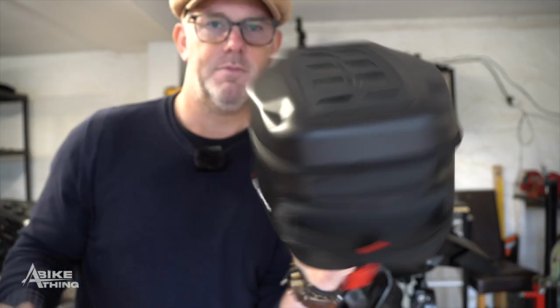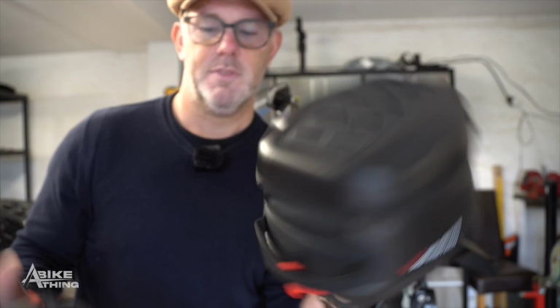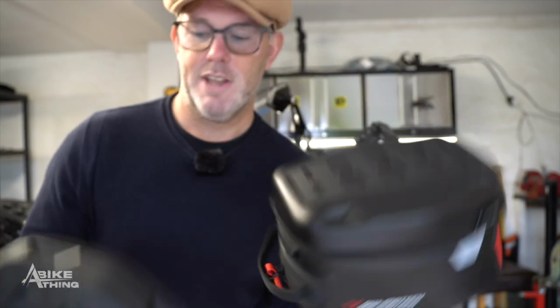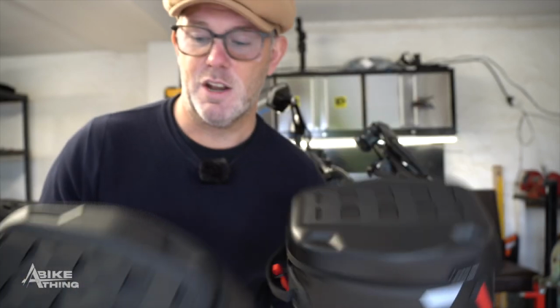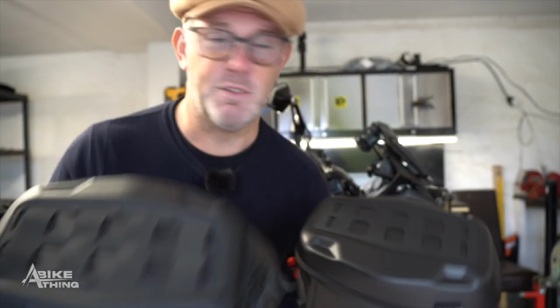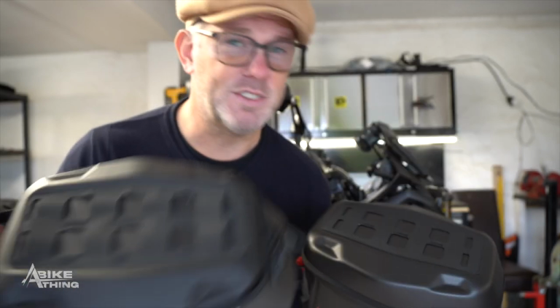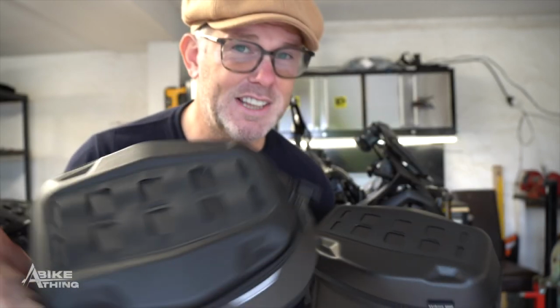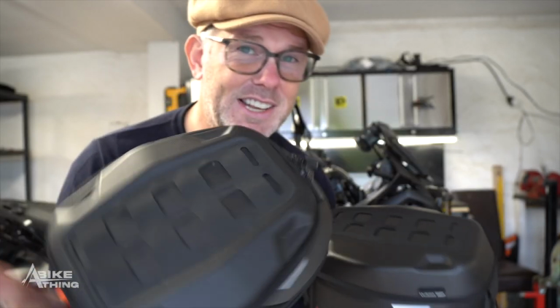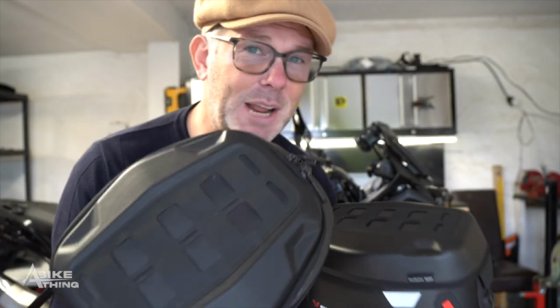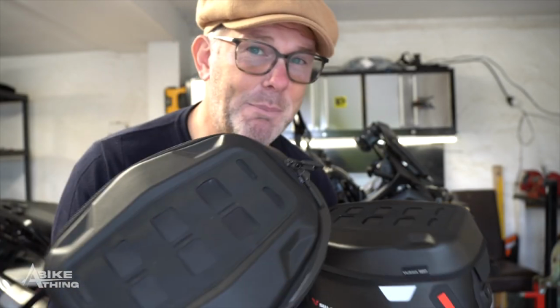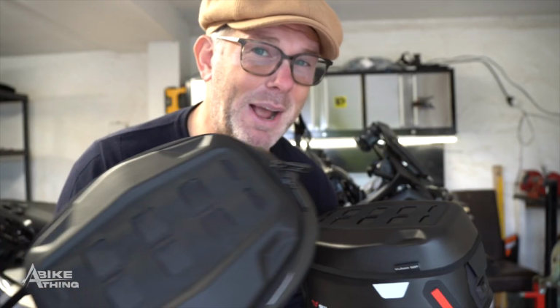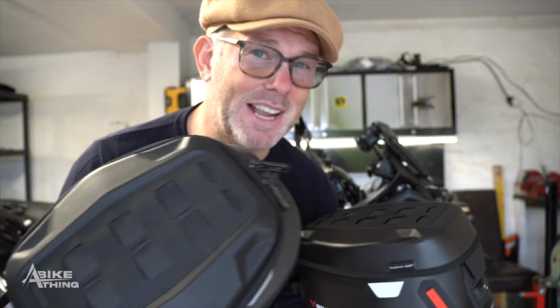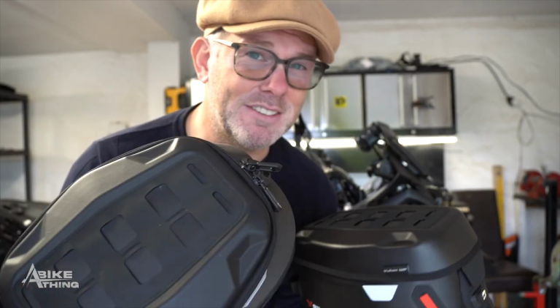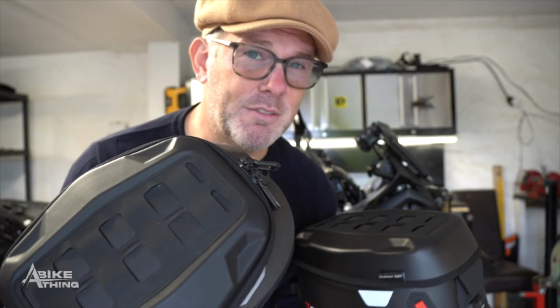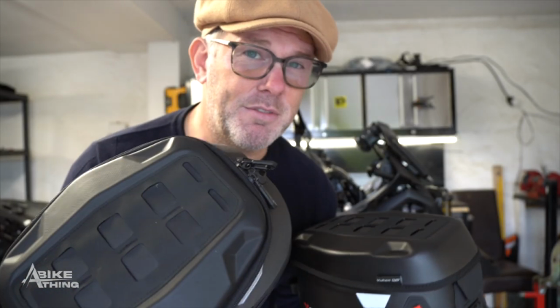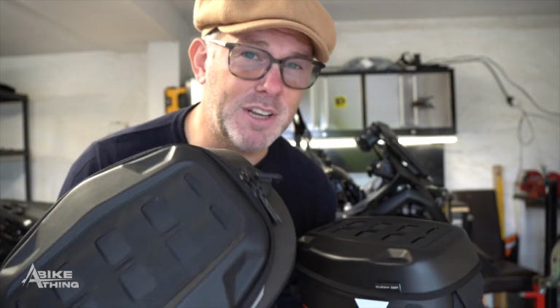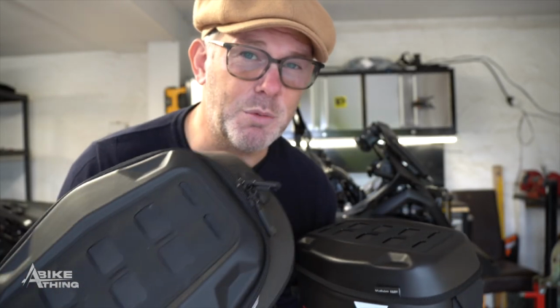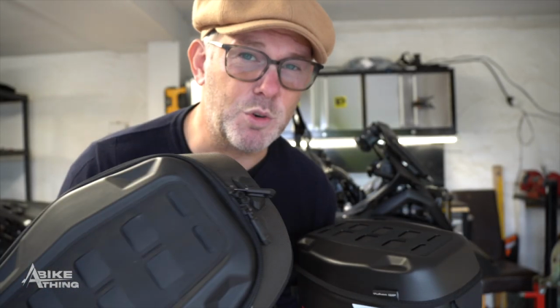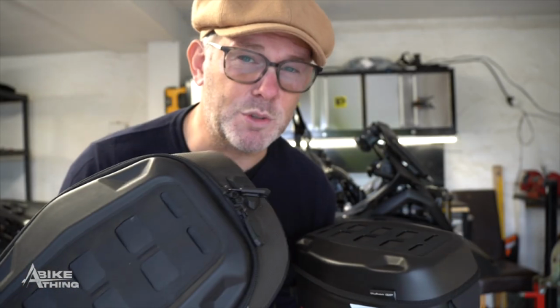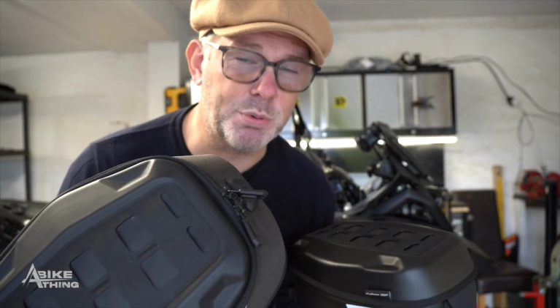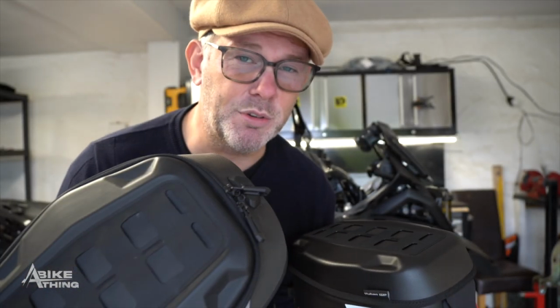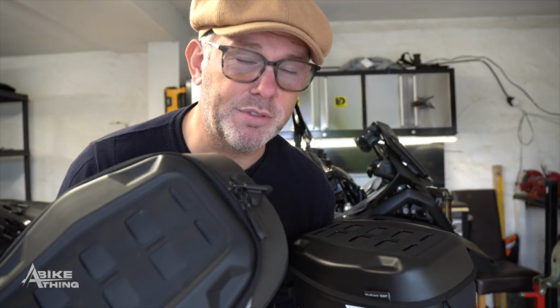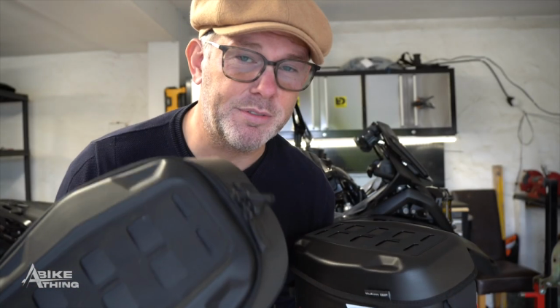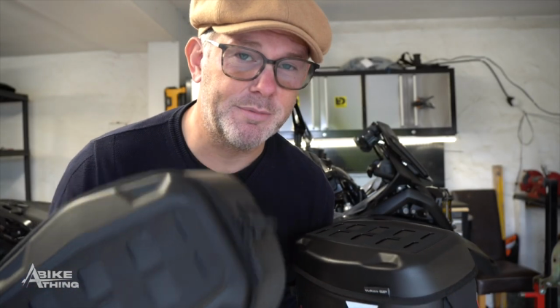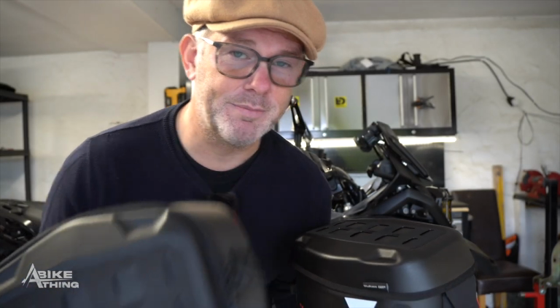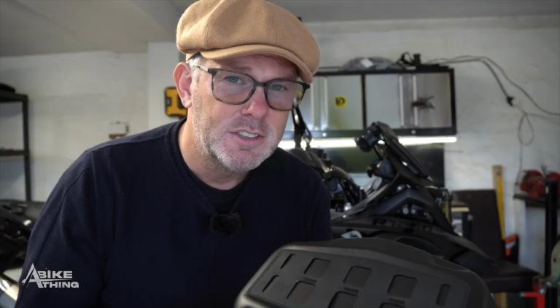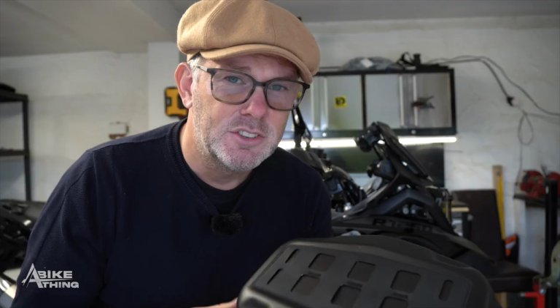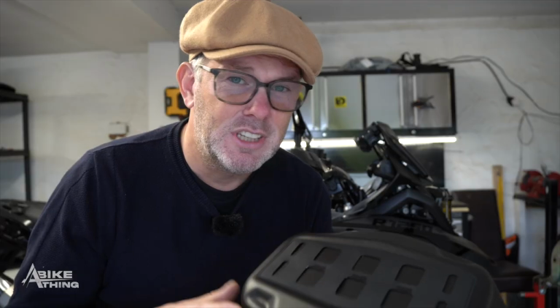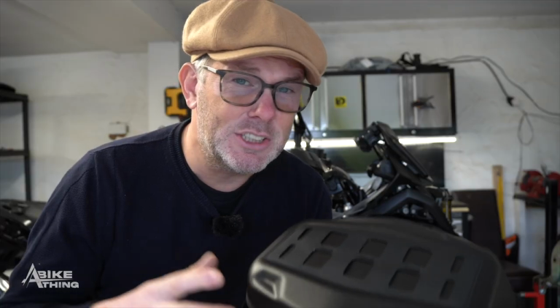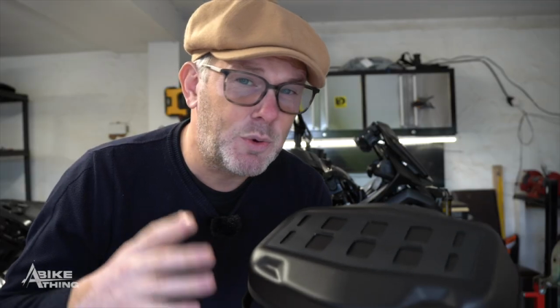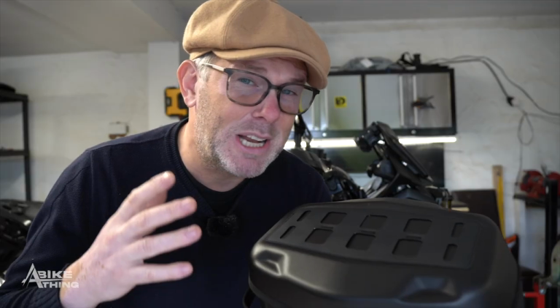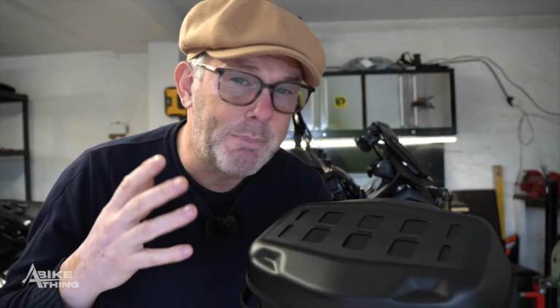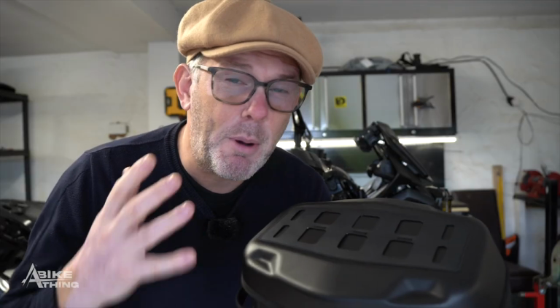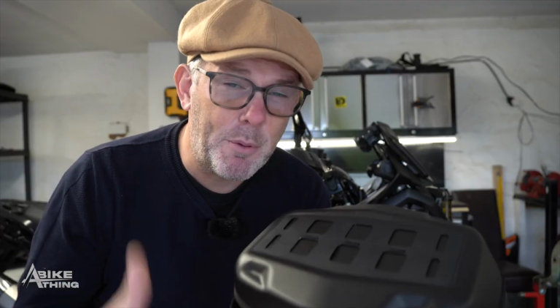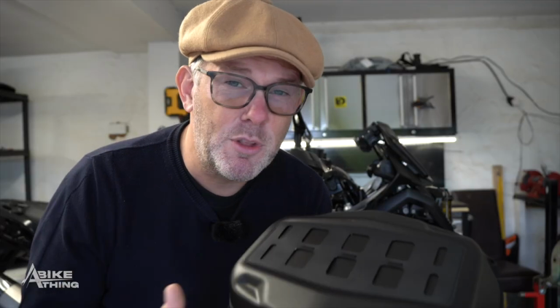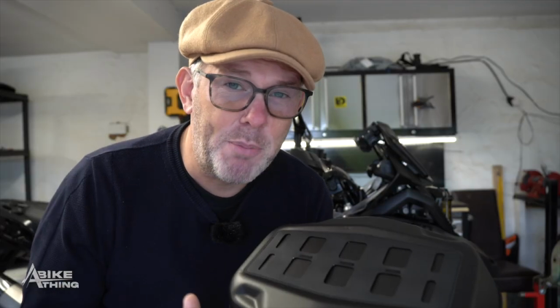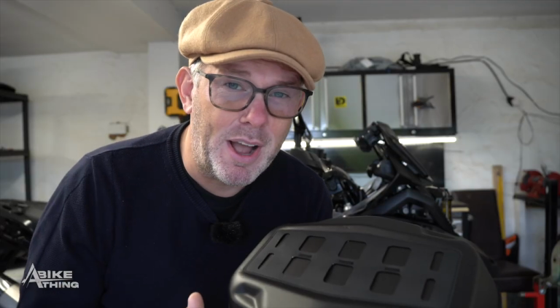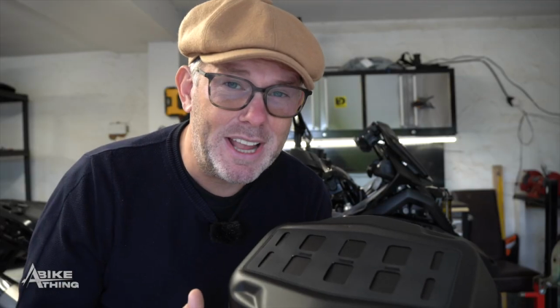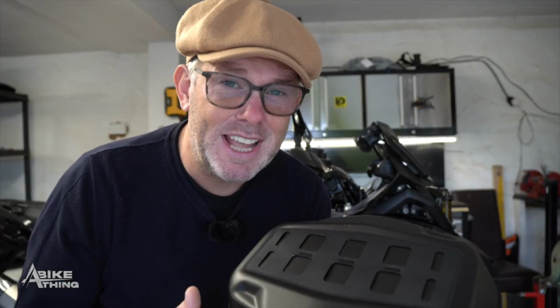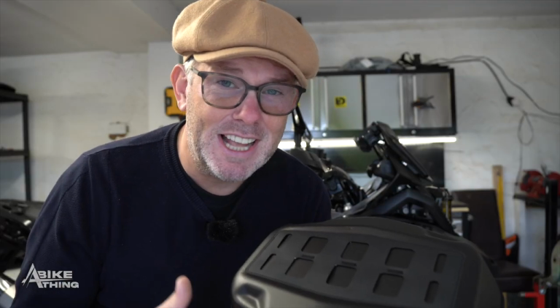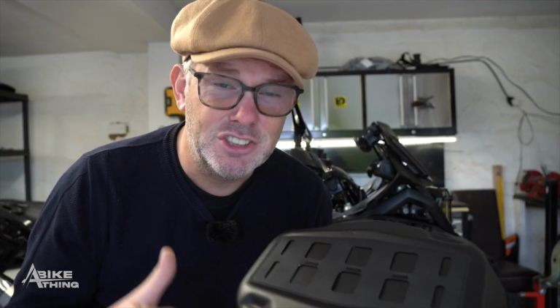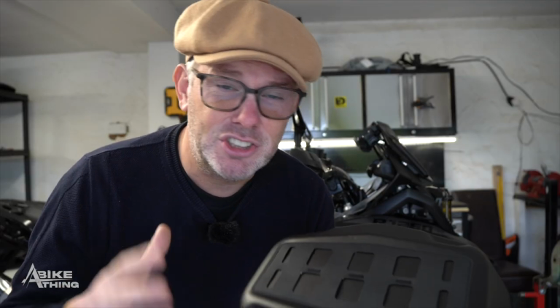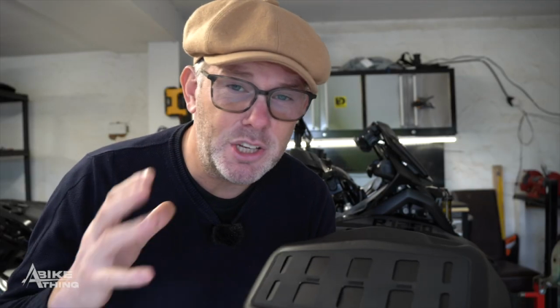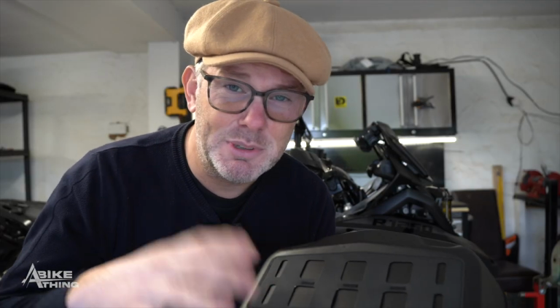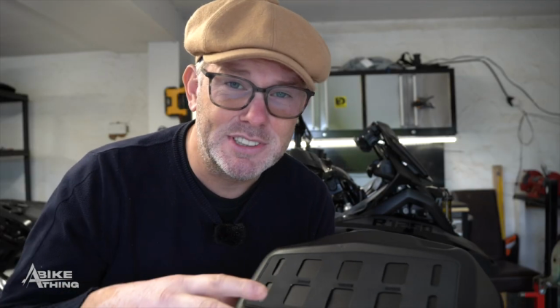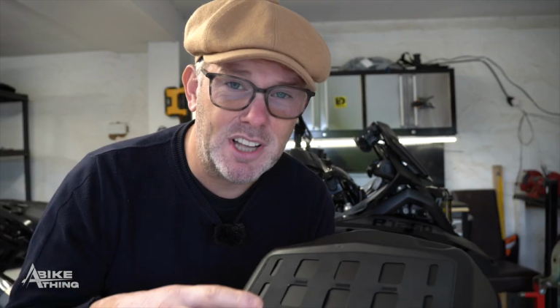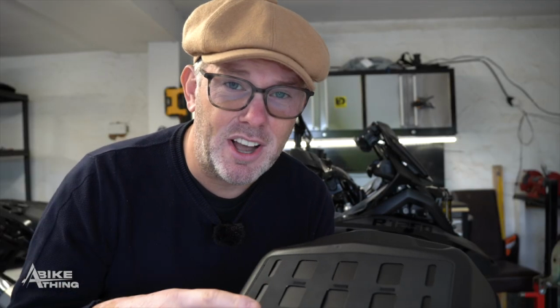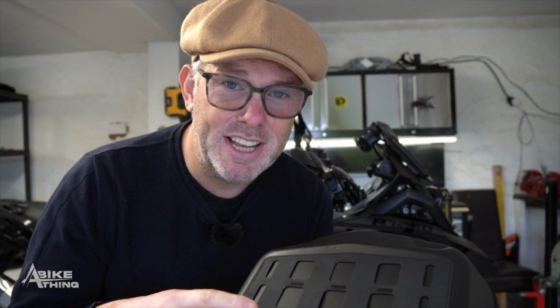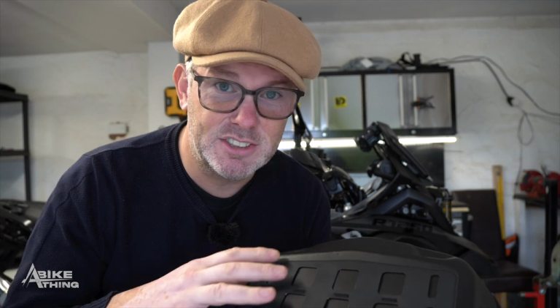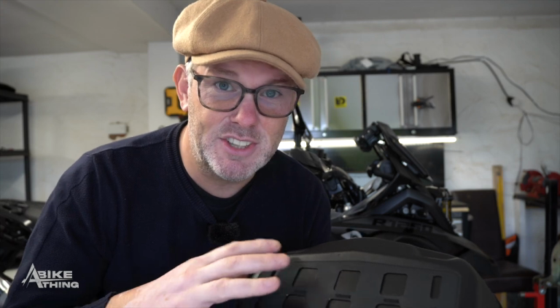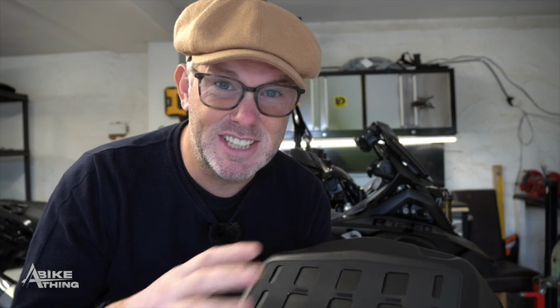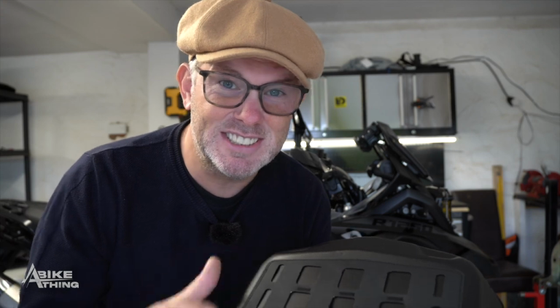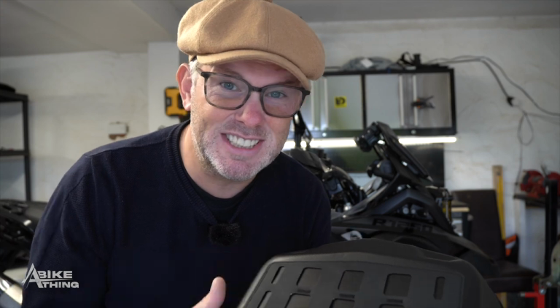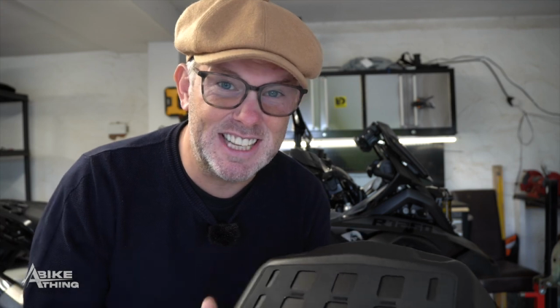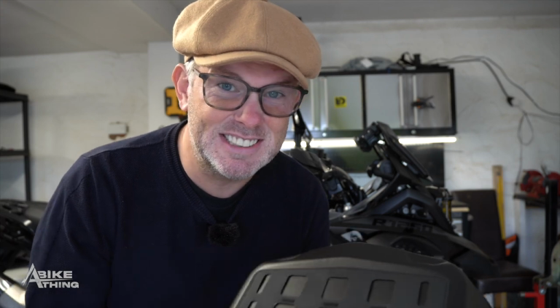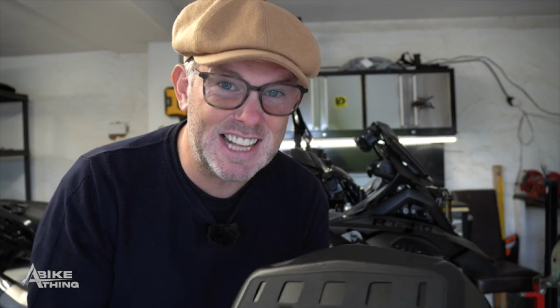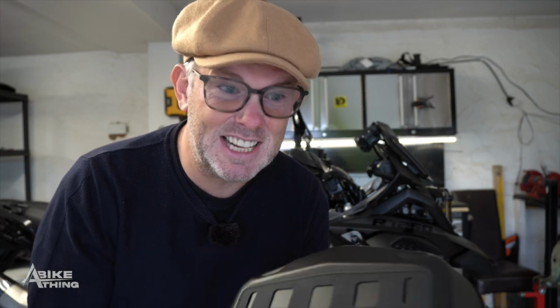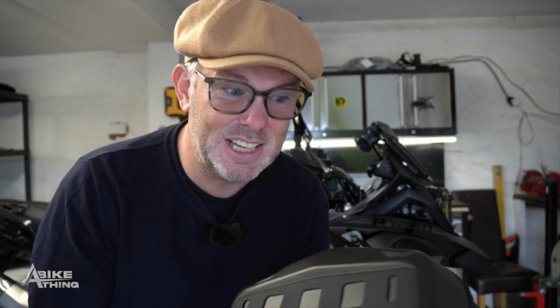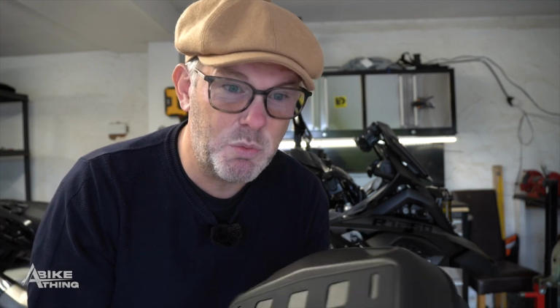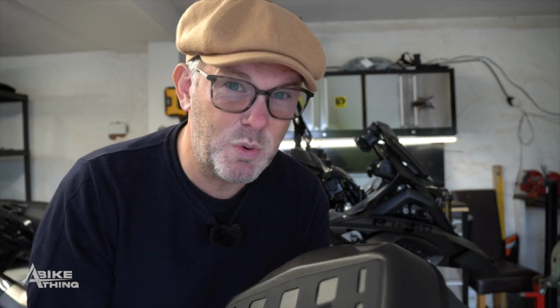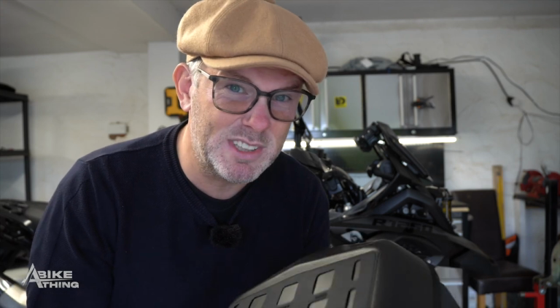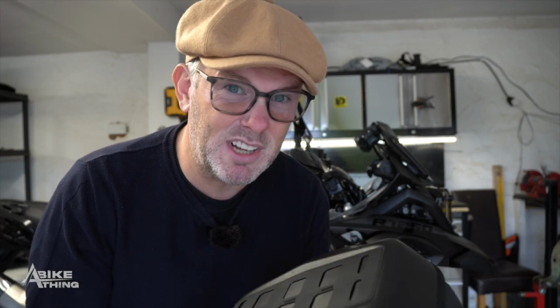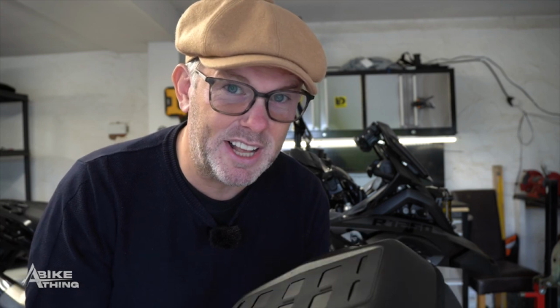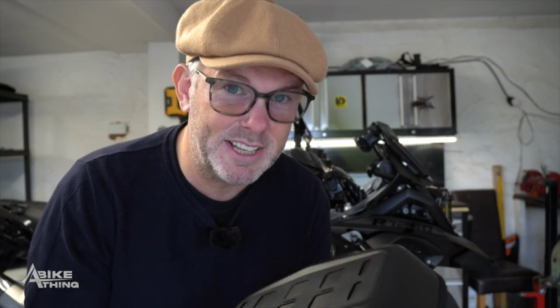The day pack obviously isn't fully waterproof. So let's quickly pop it on the bike and show you inside so you can see exactly what it's like.